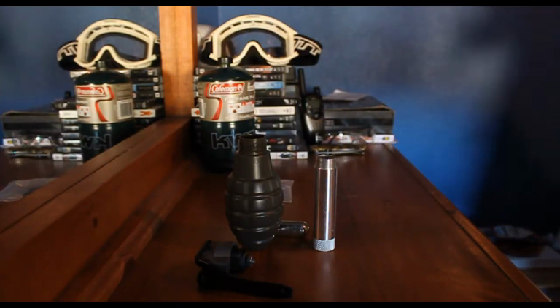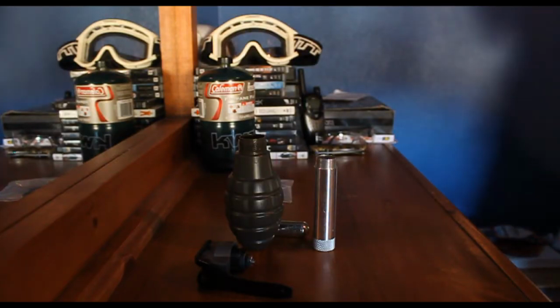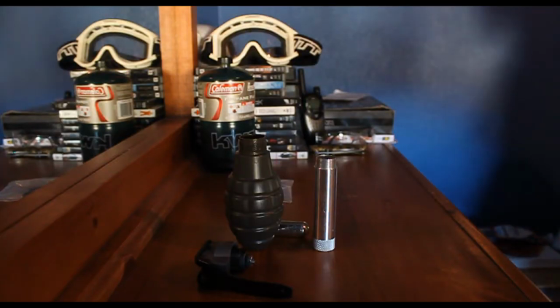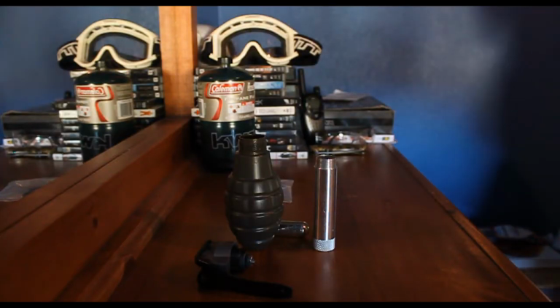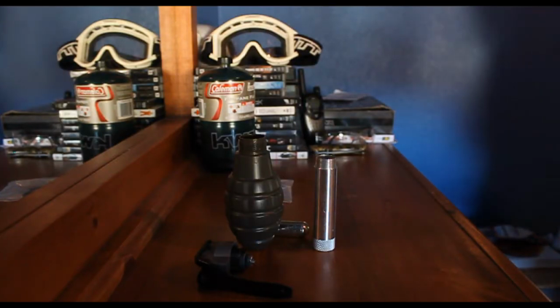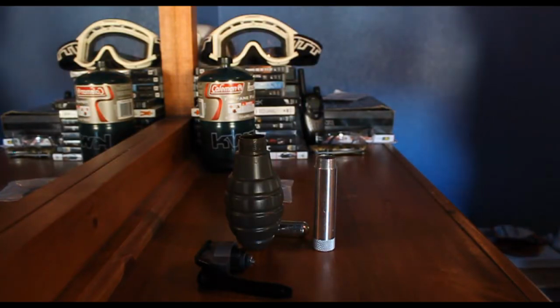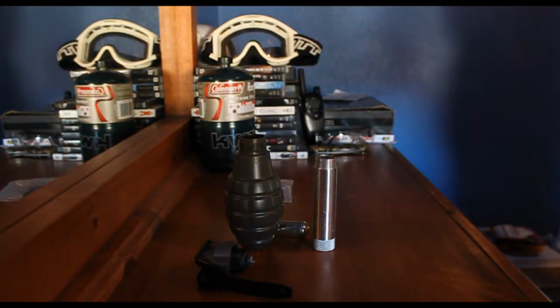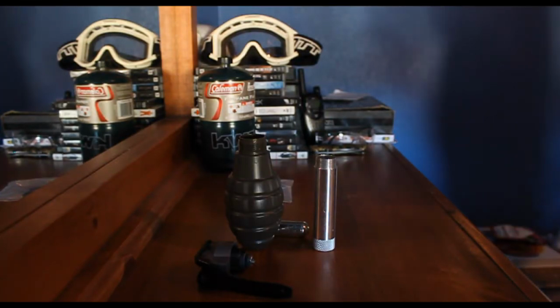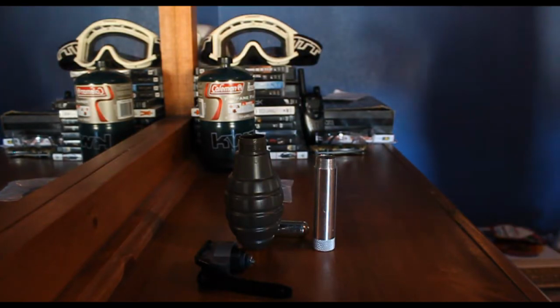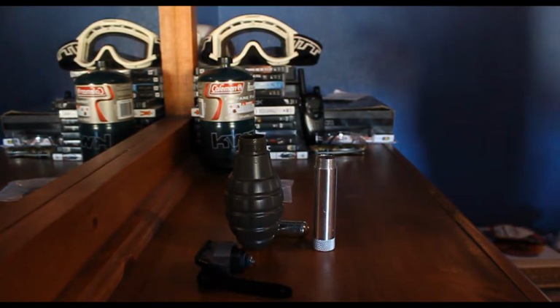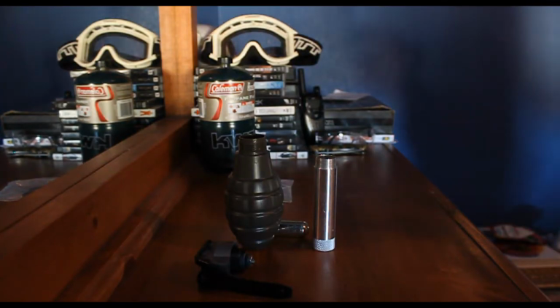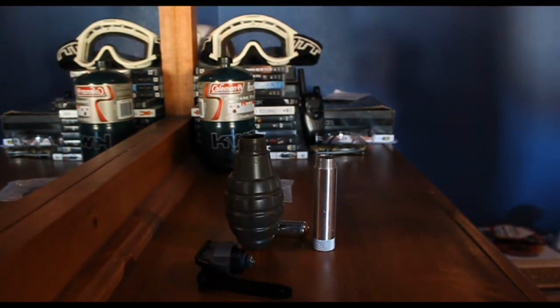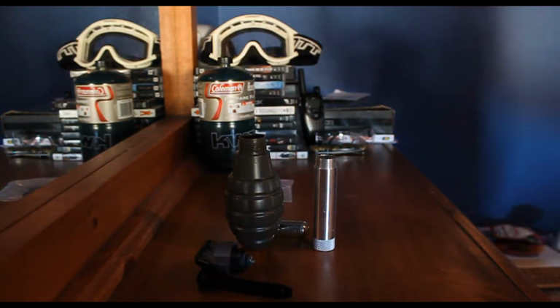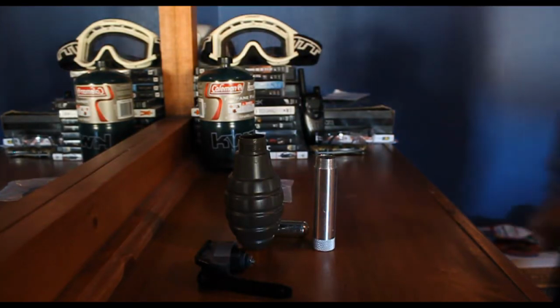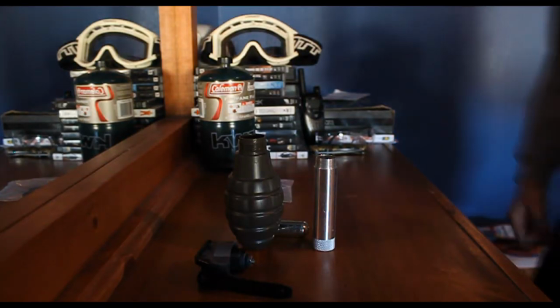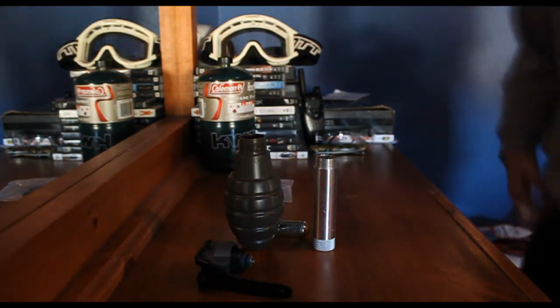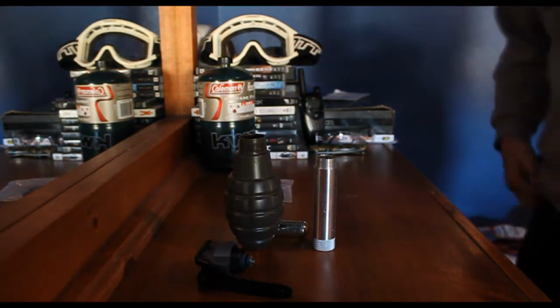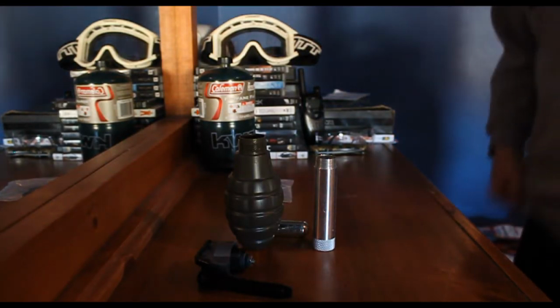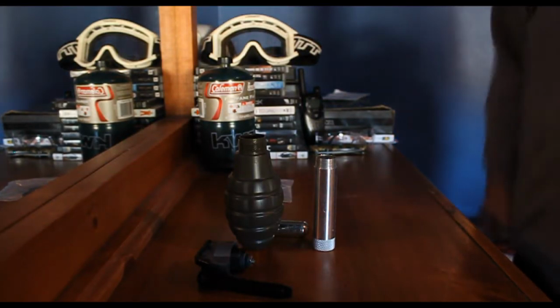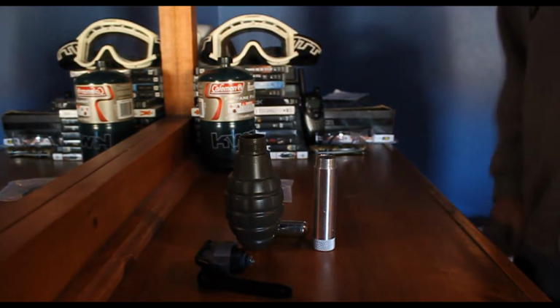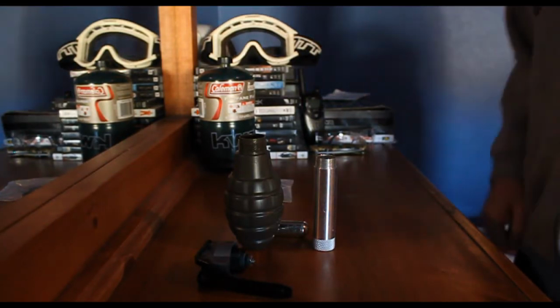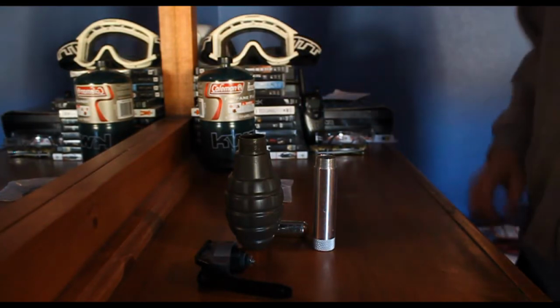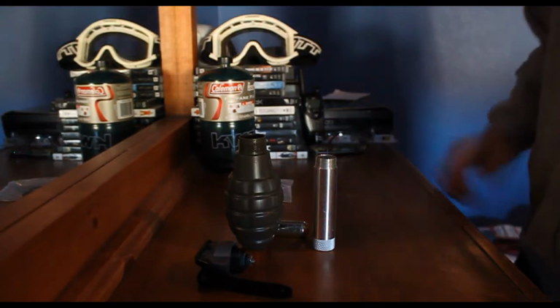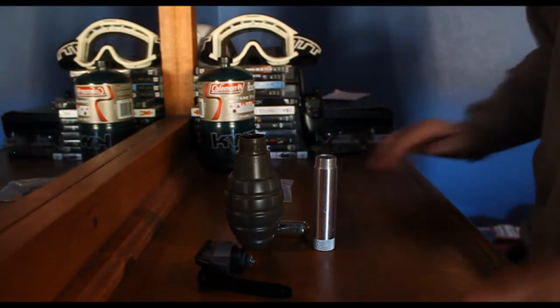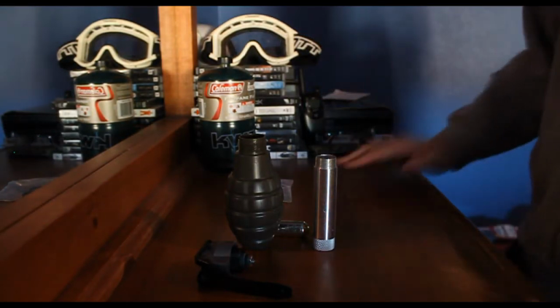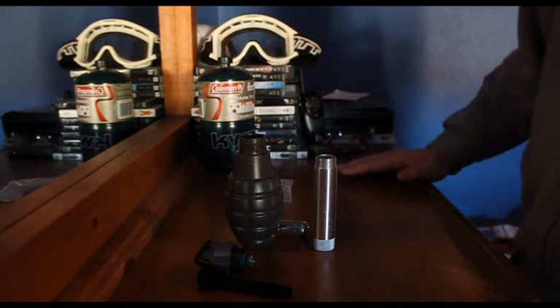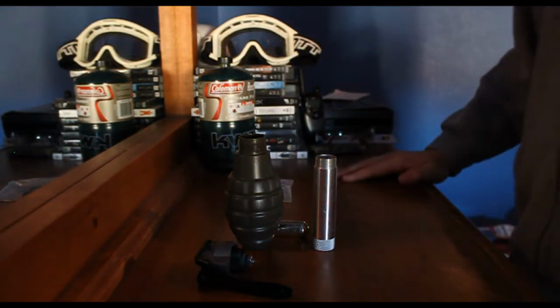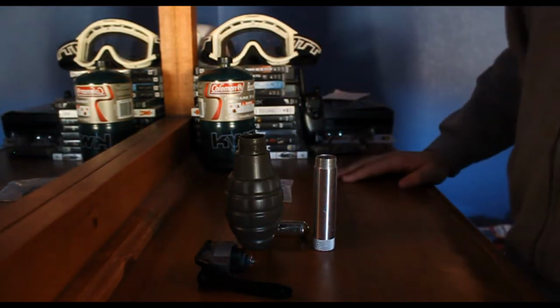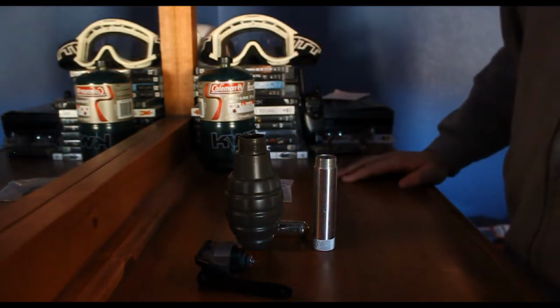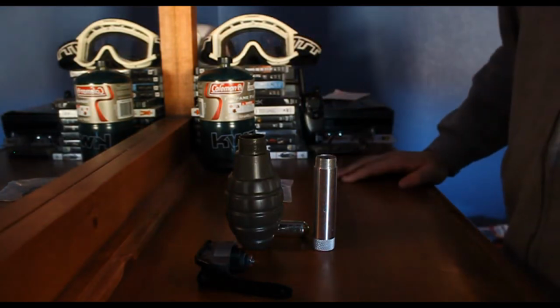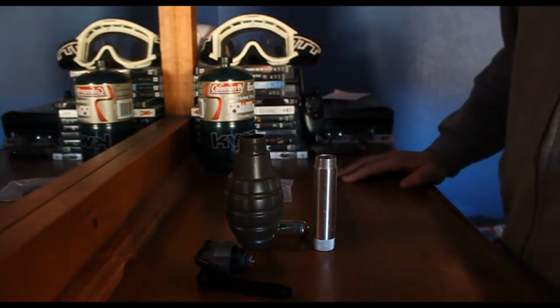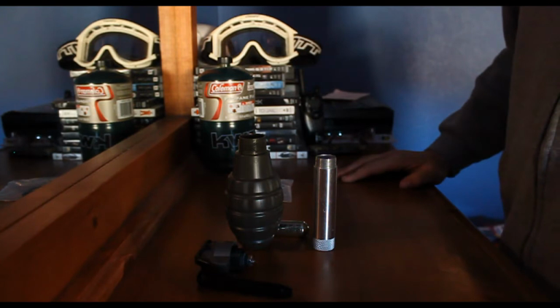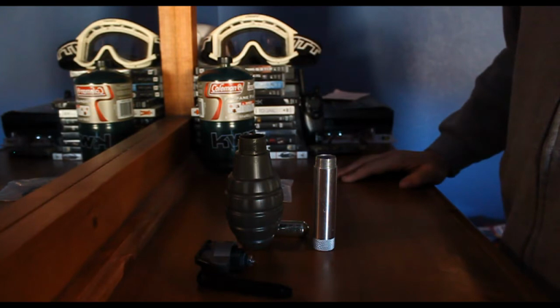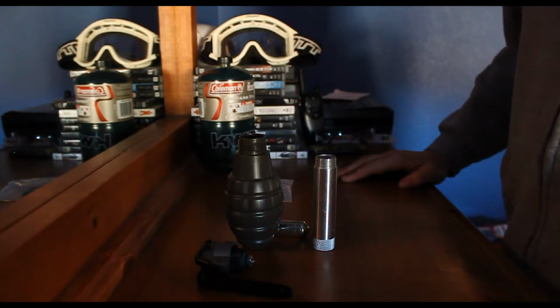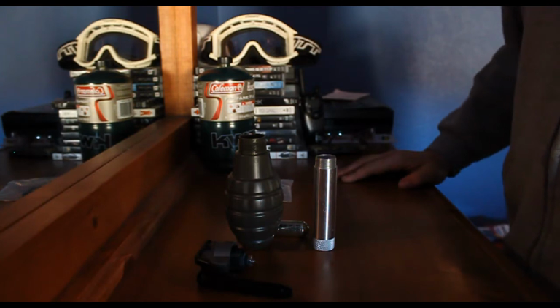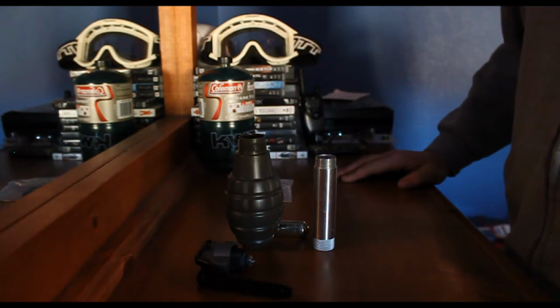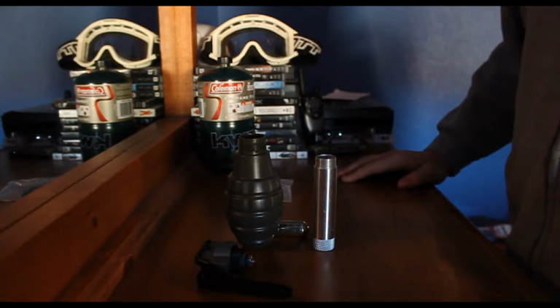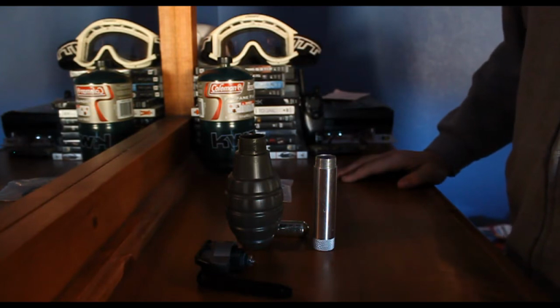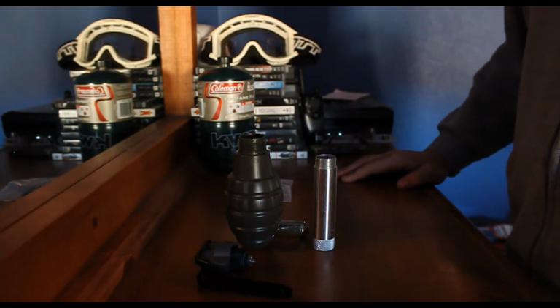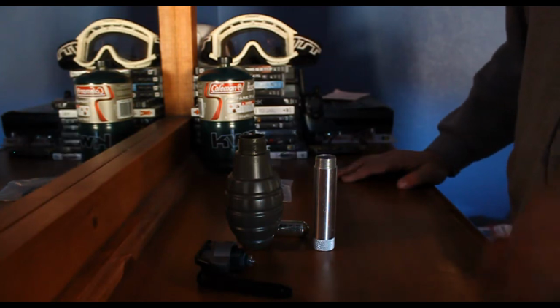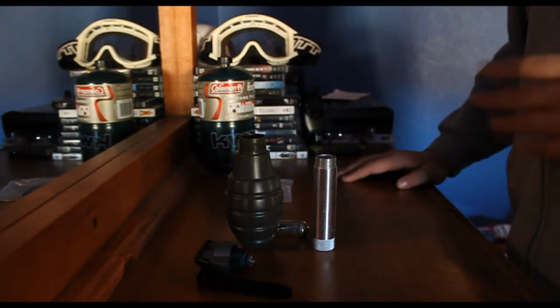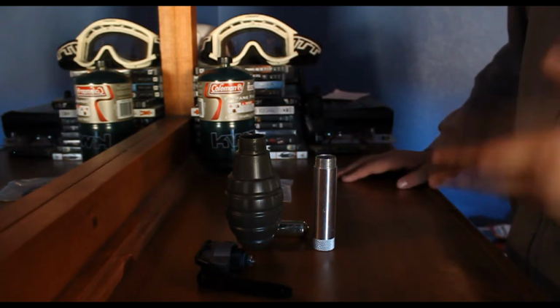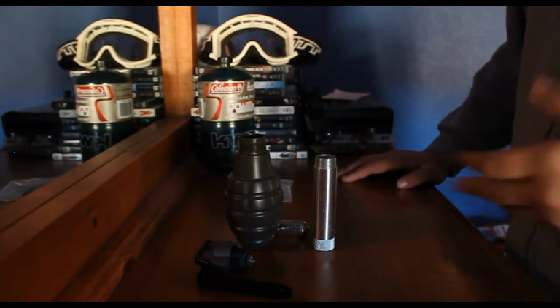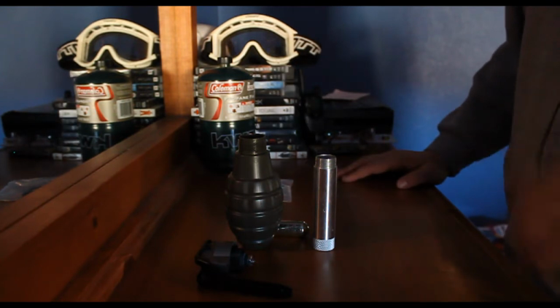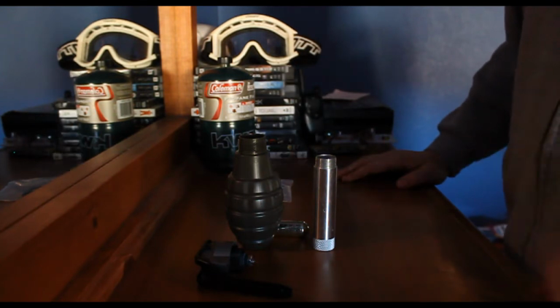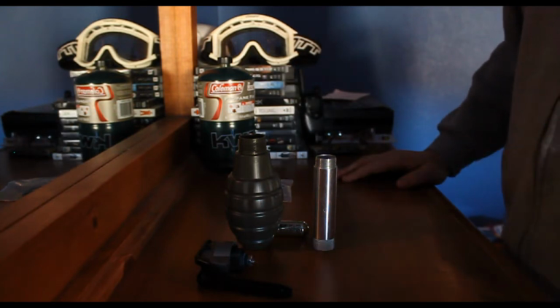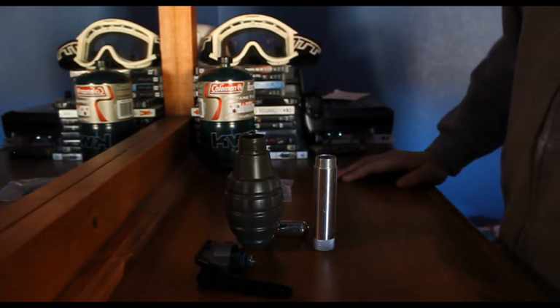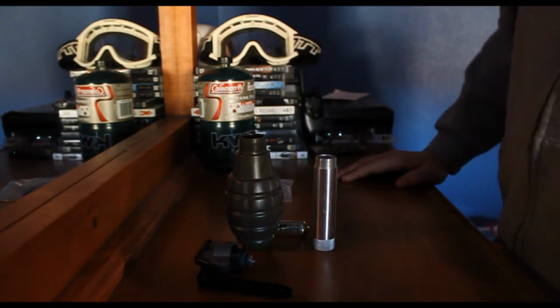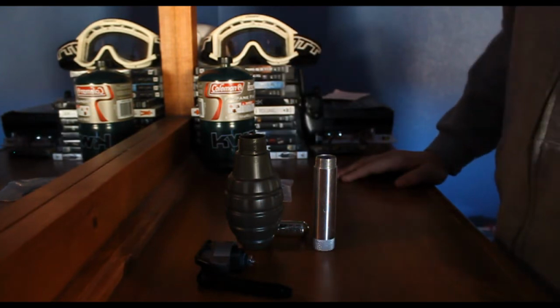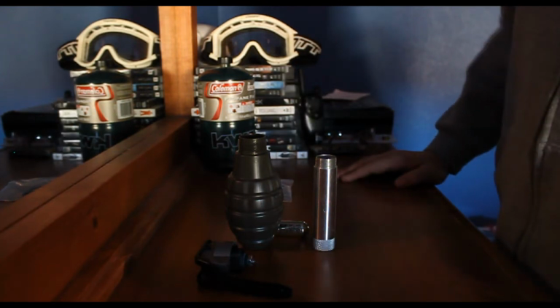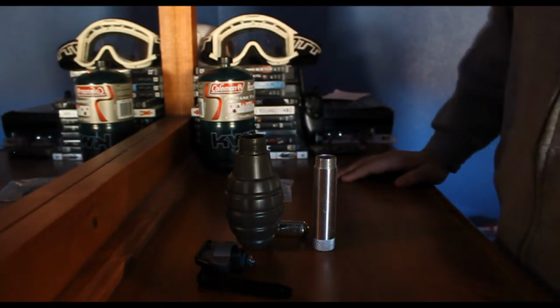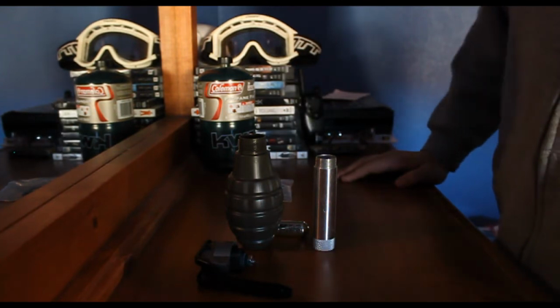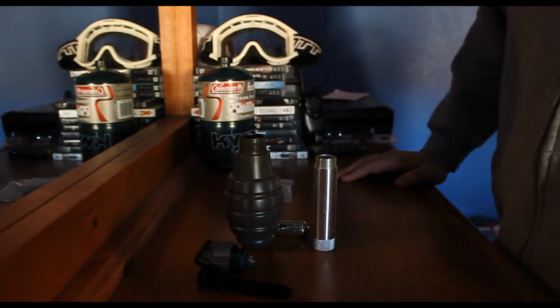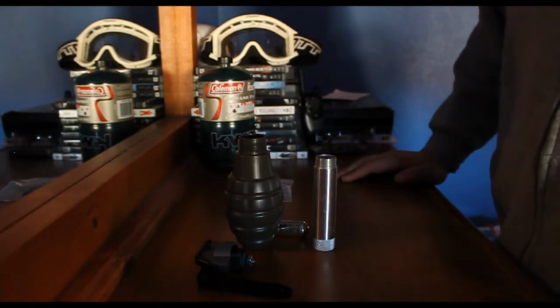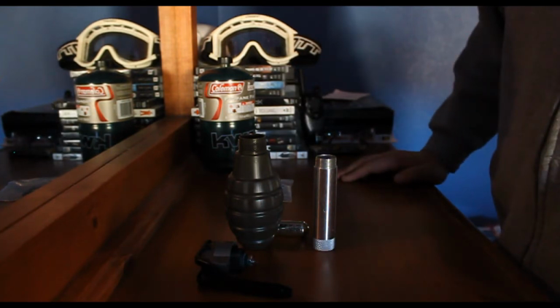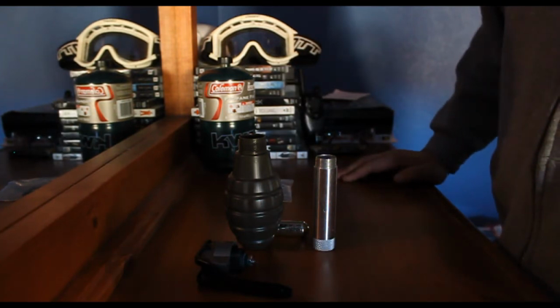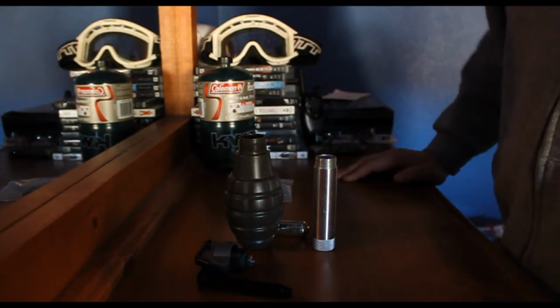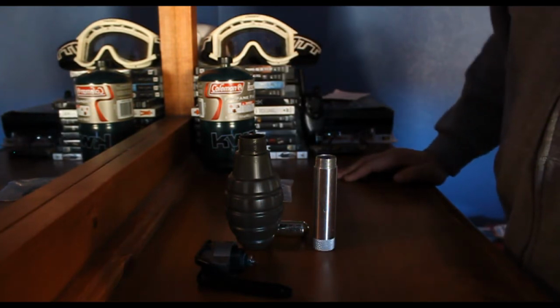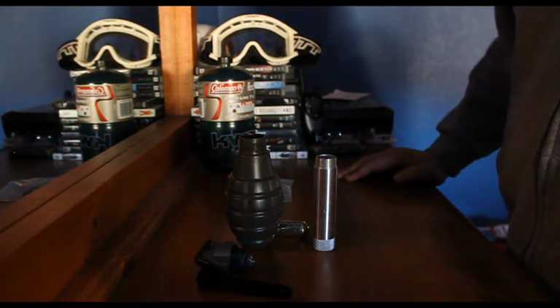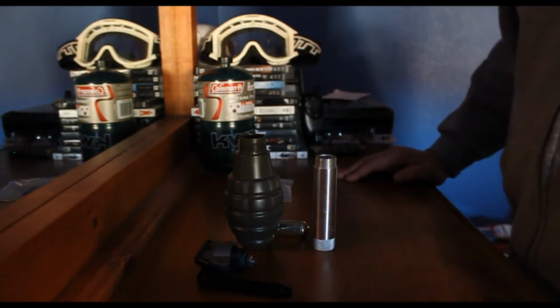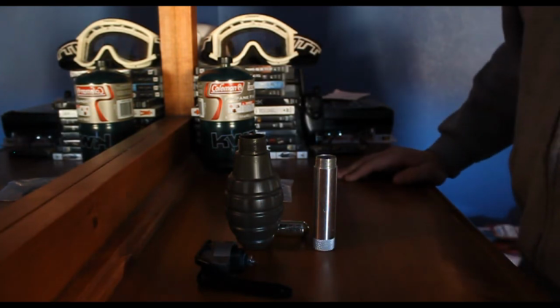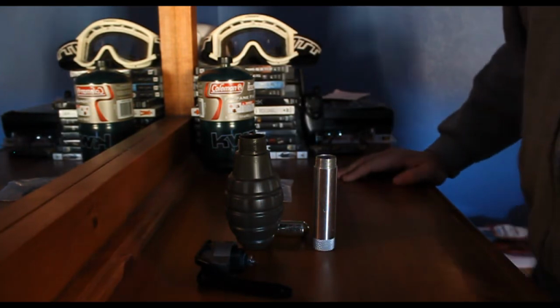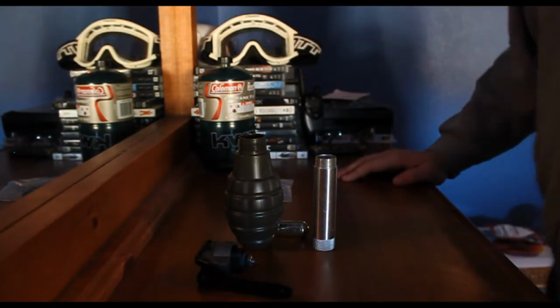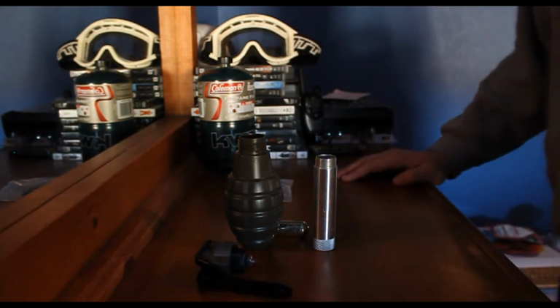Hey, what's up everybody? It's Rudy from Instinct Airsoft. Today we're going to cover something a little different — we're going to cover the Thunderbeast sound flash grenades.